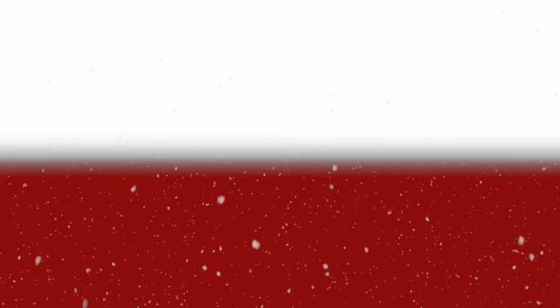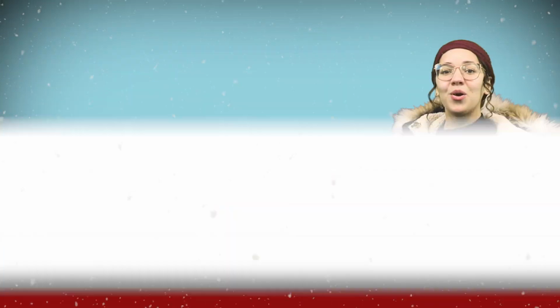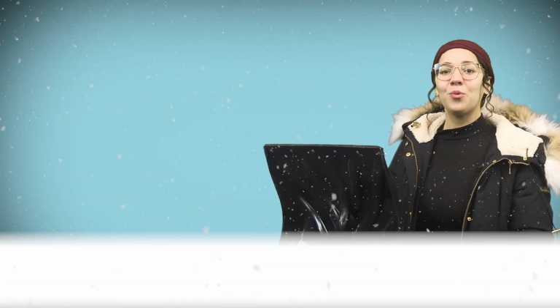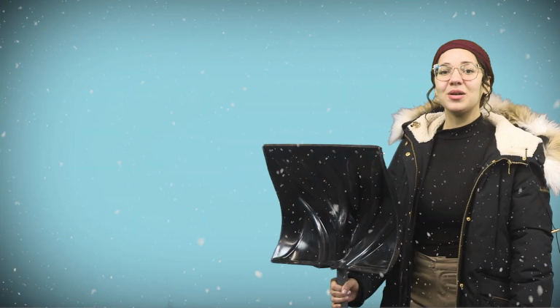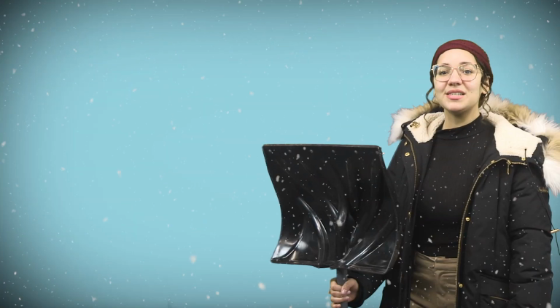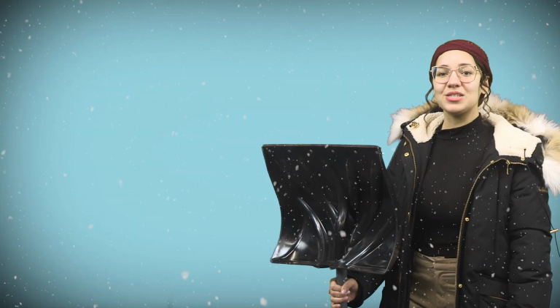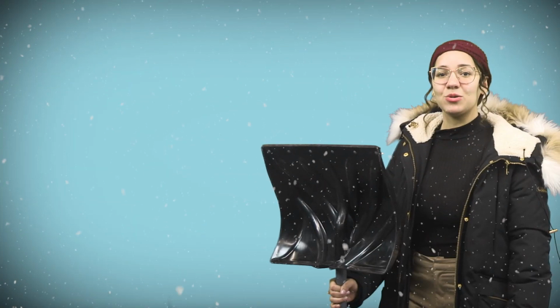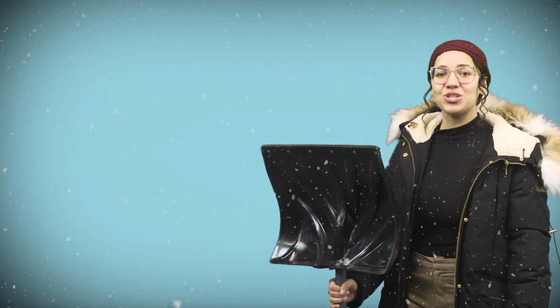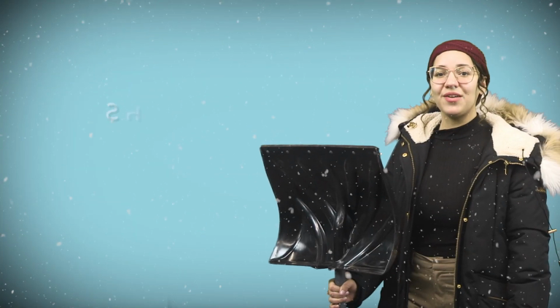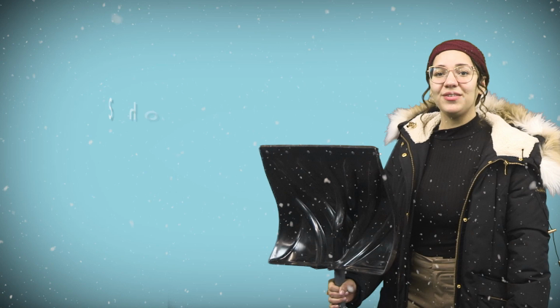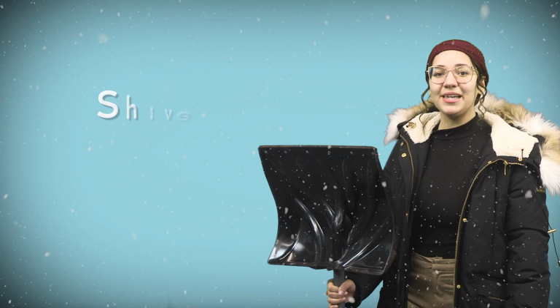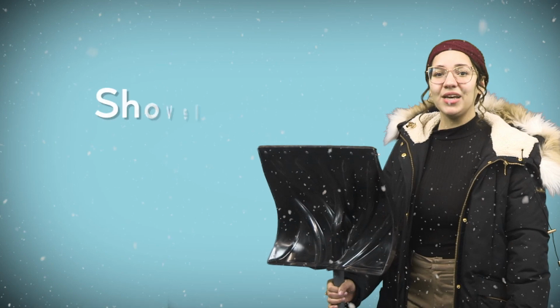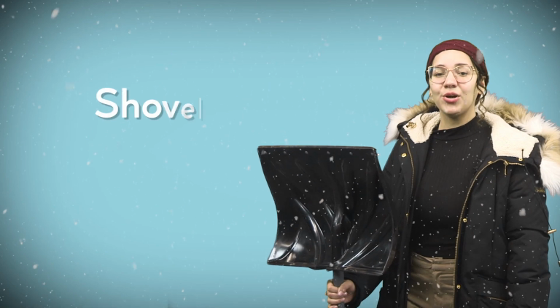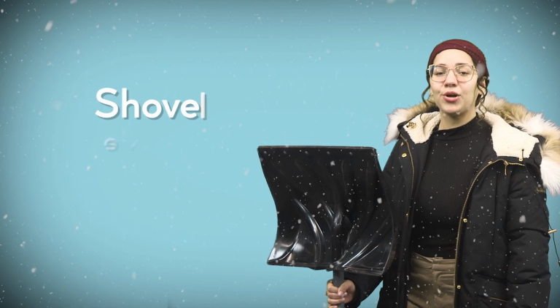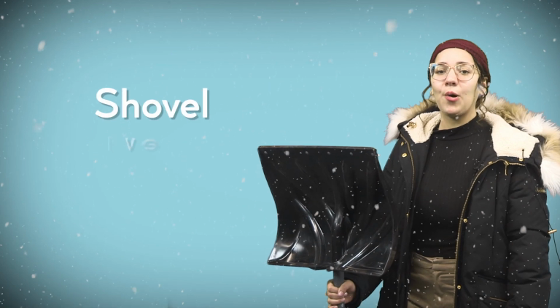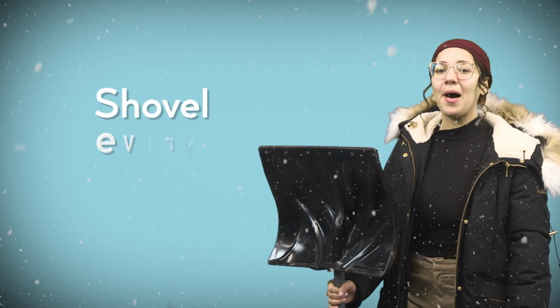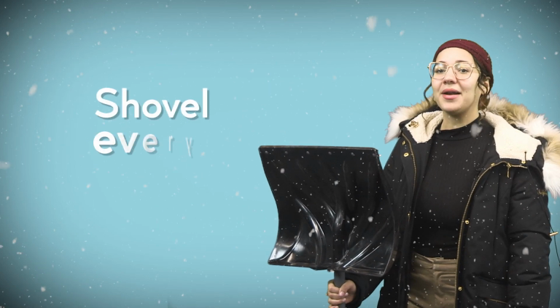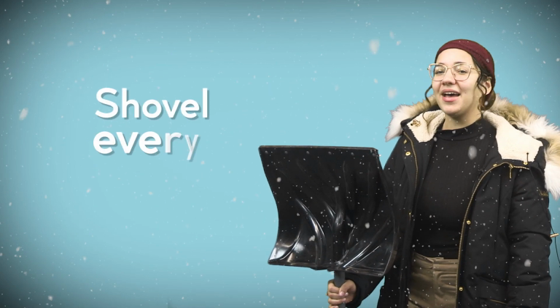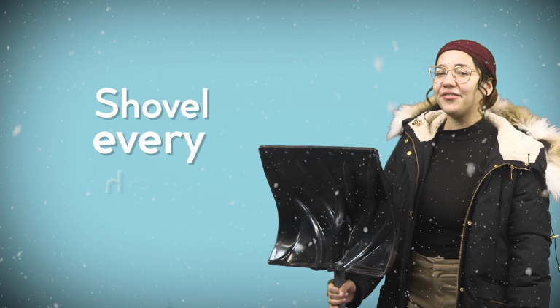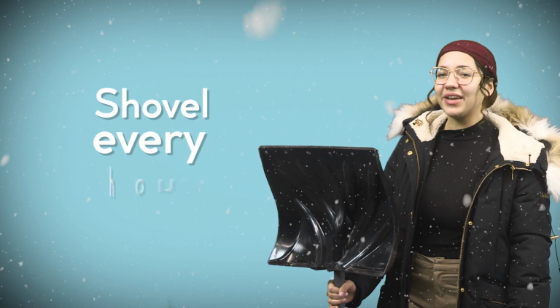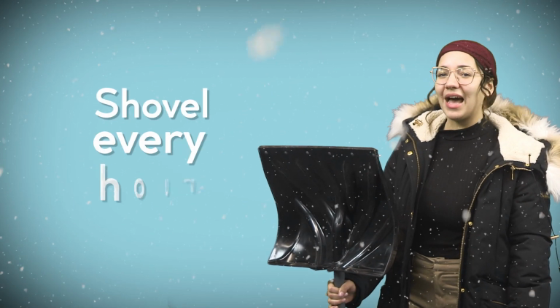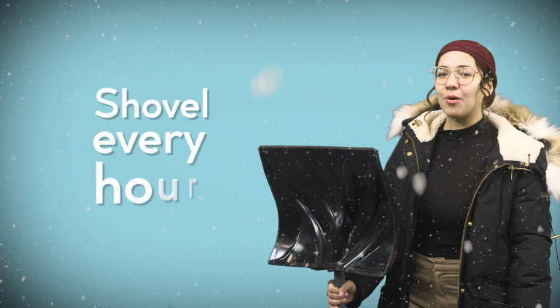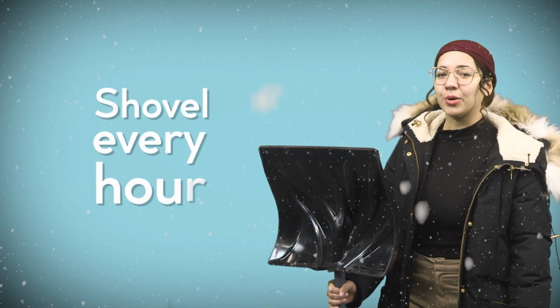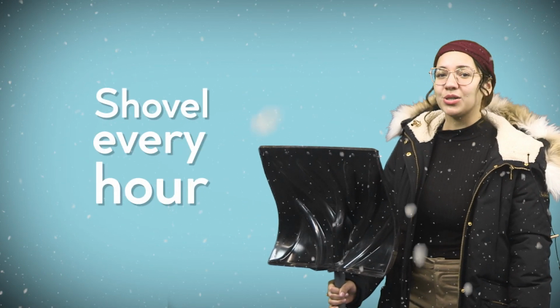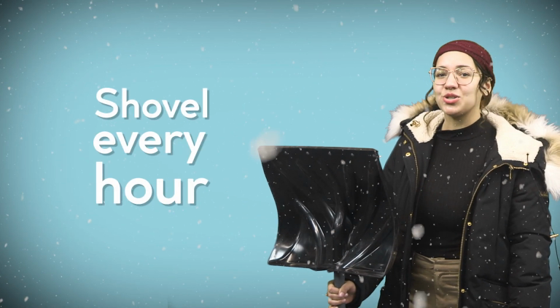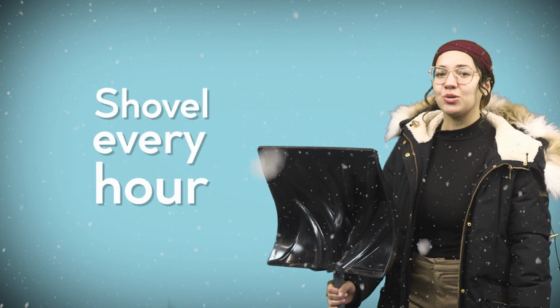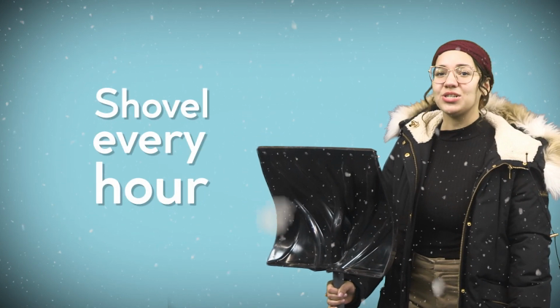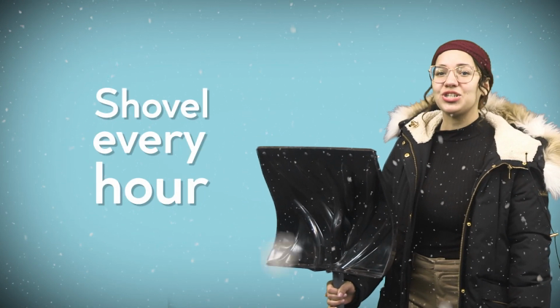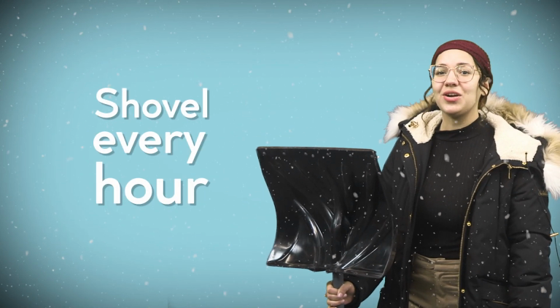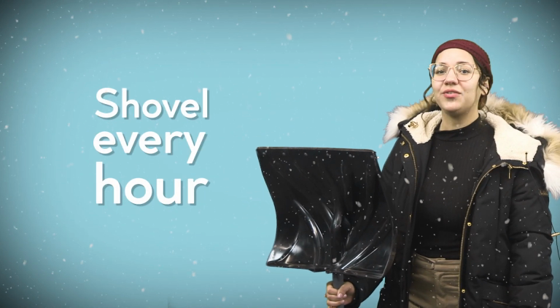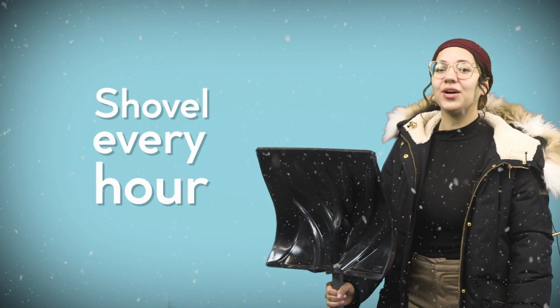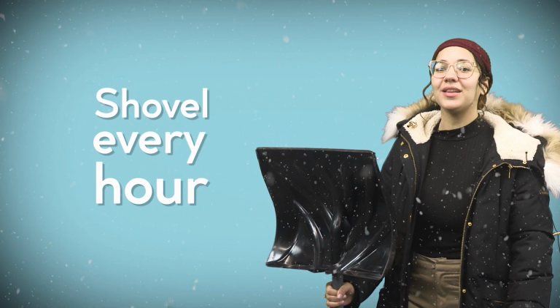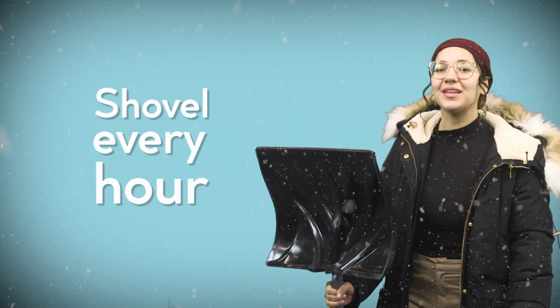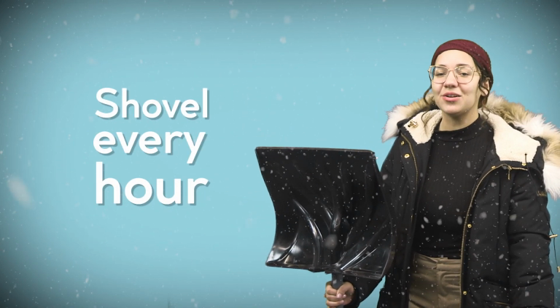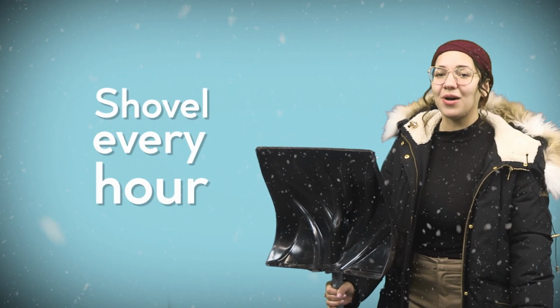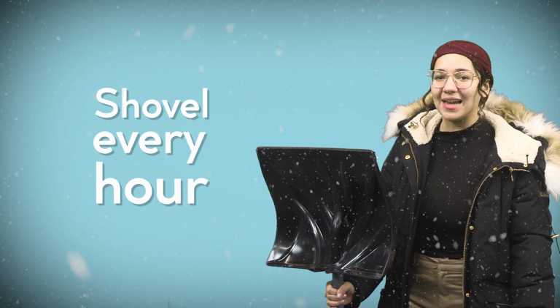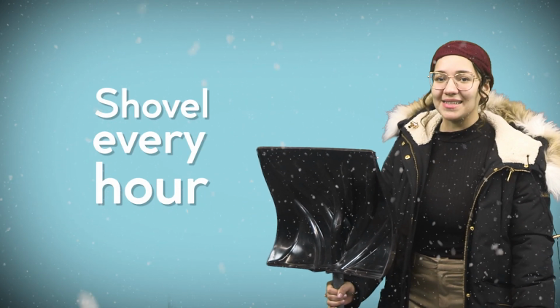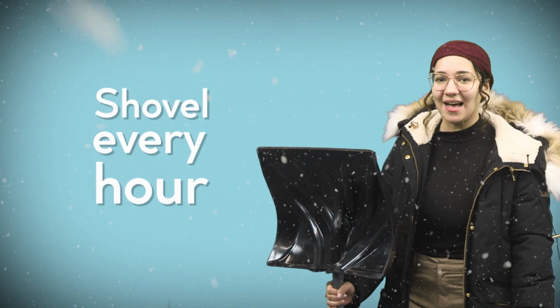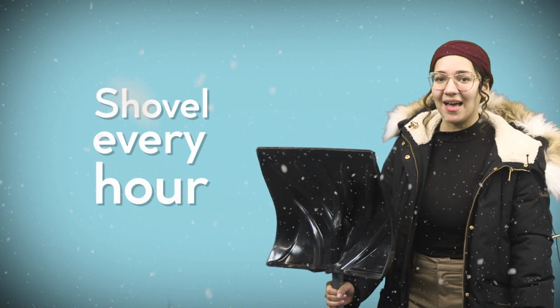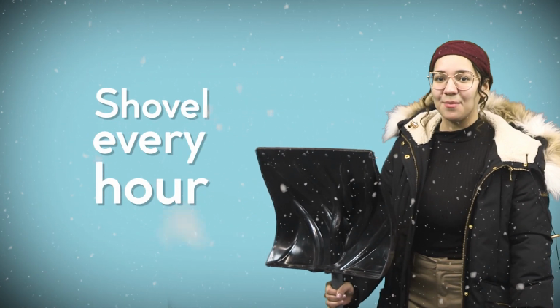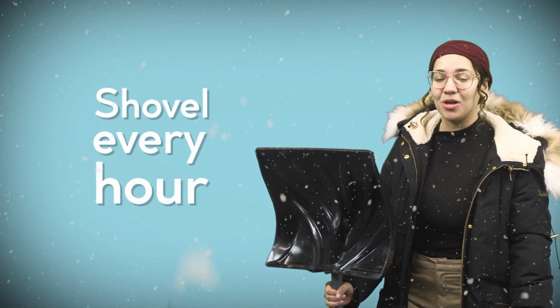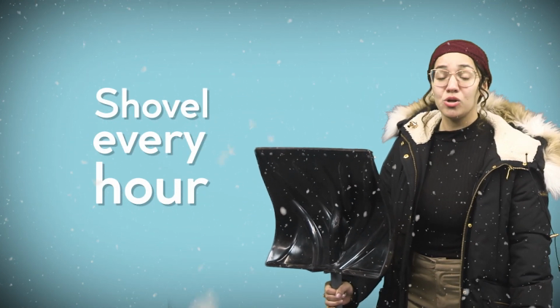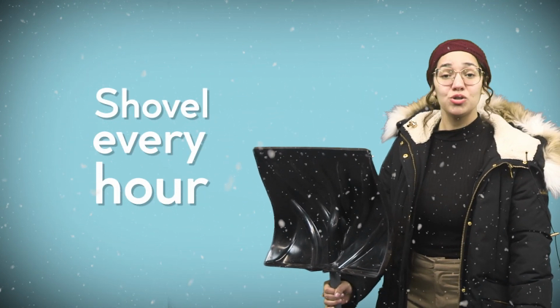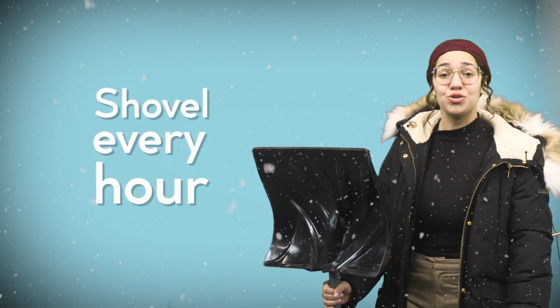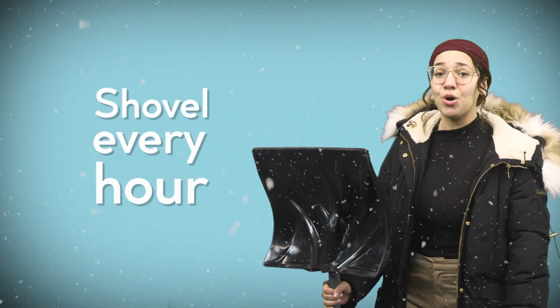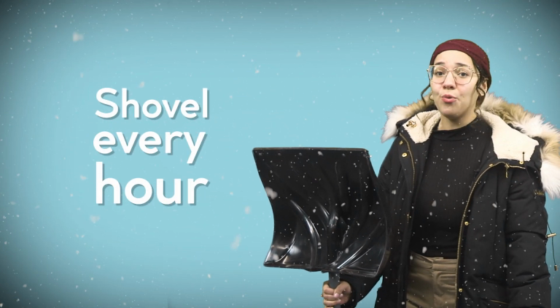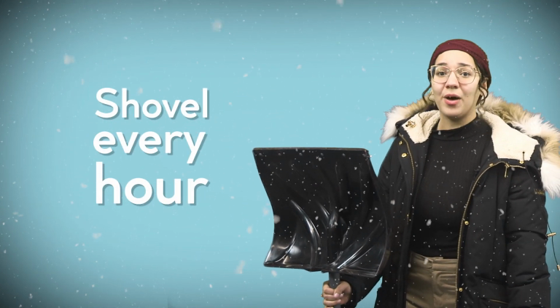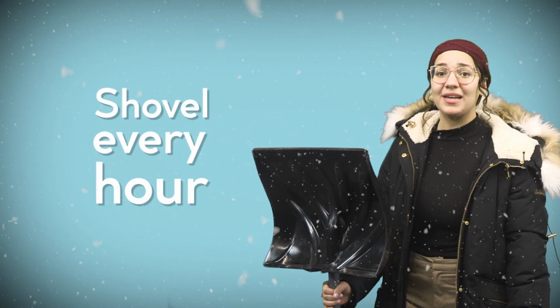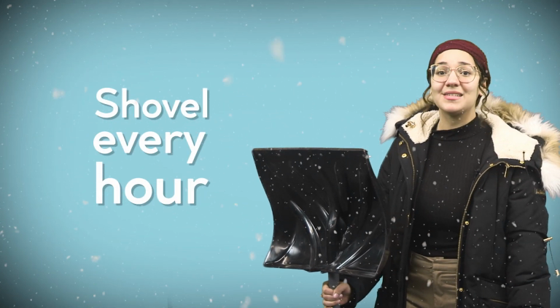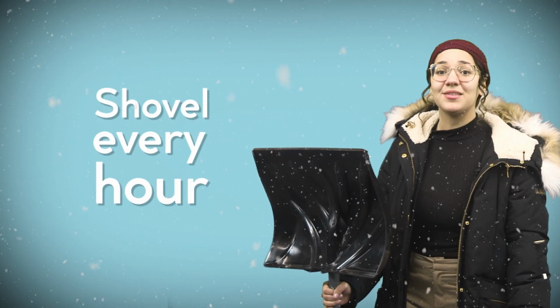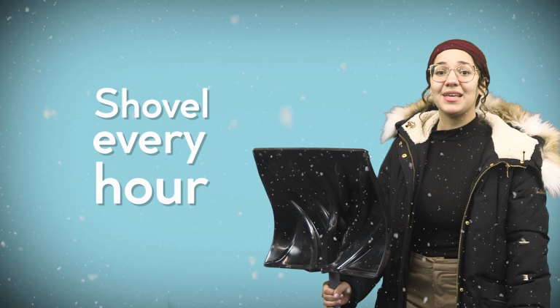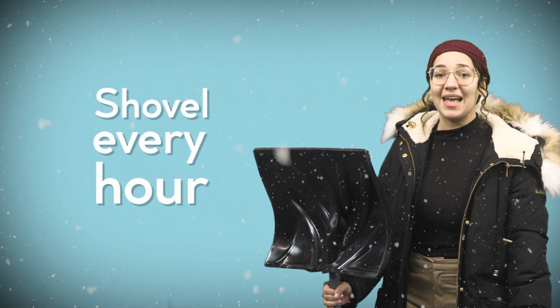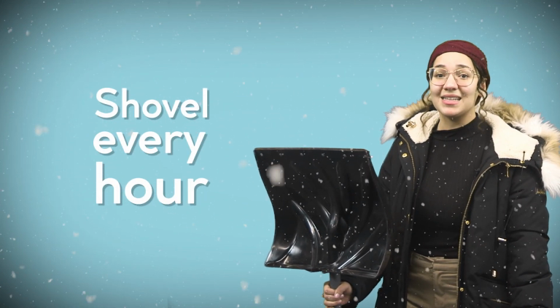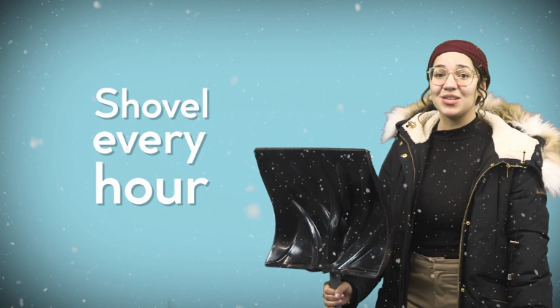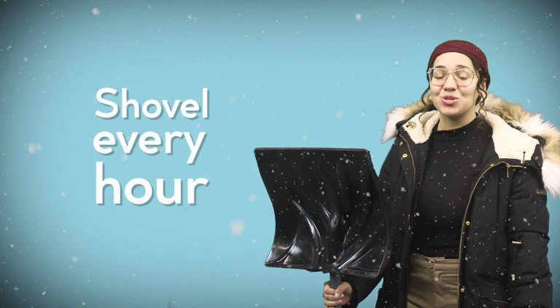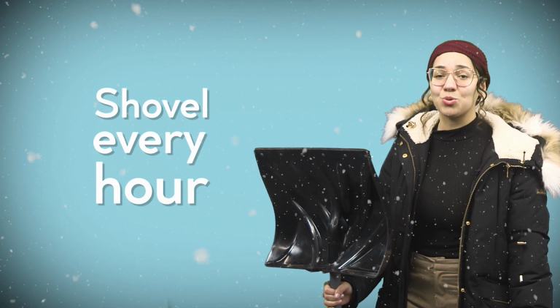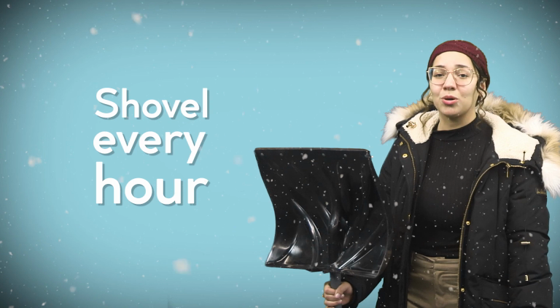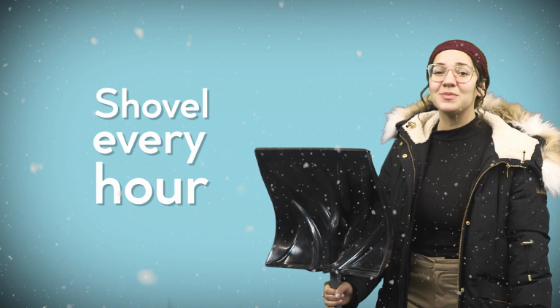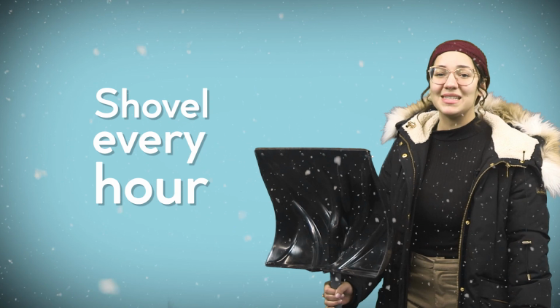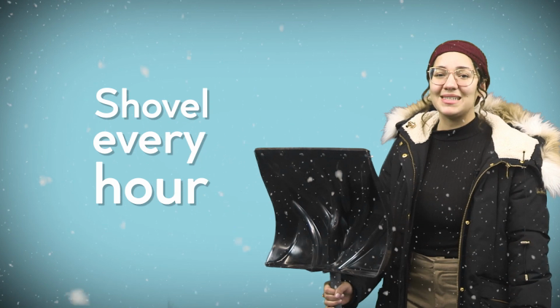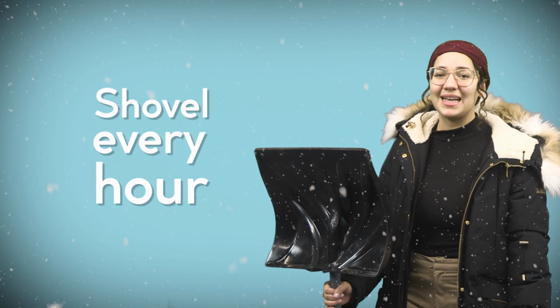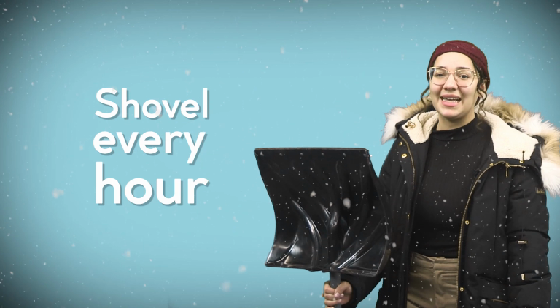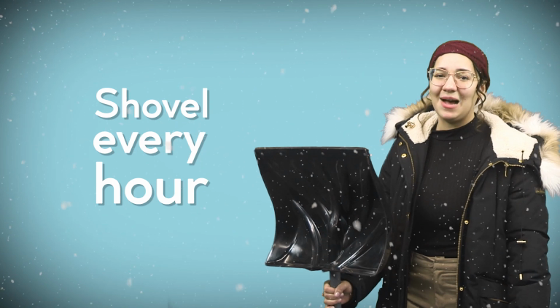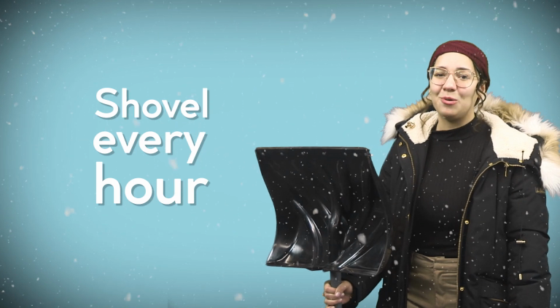When snow shoveling, go out every hour or so to shovel a little at a time. Don't wait until the end of the storm to dig it out.